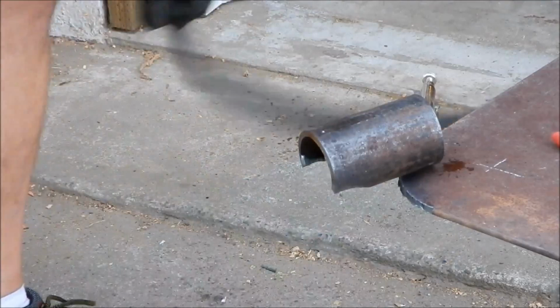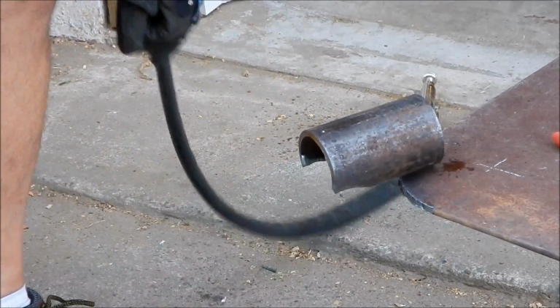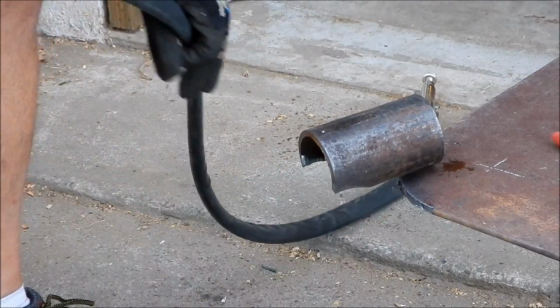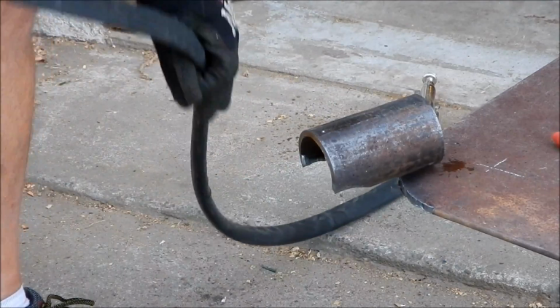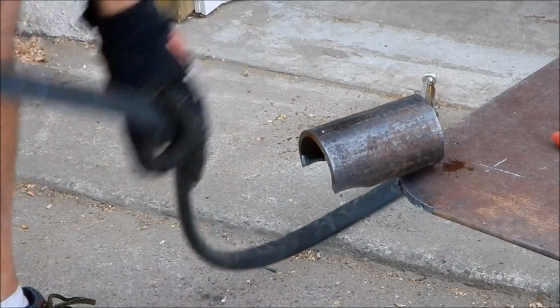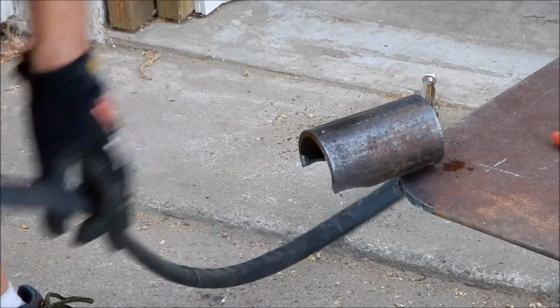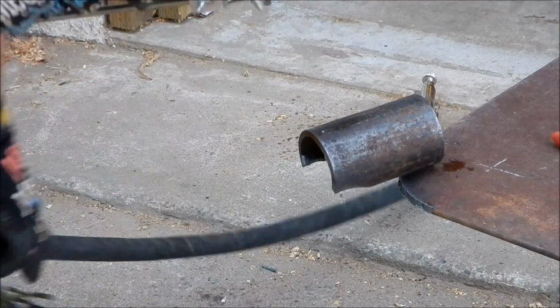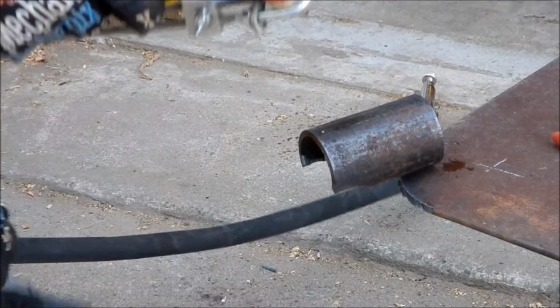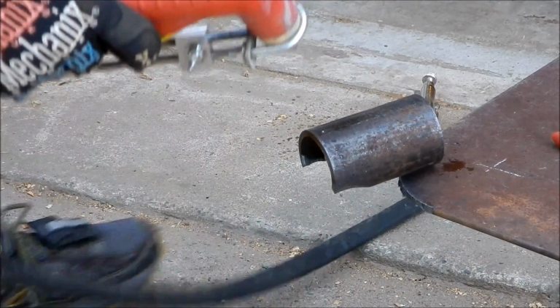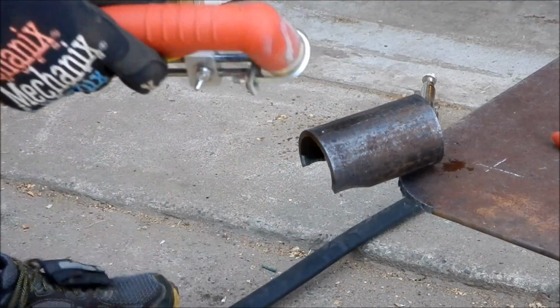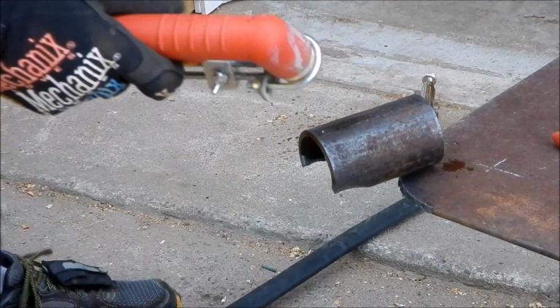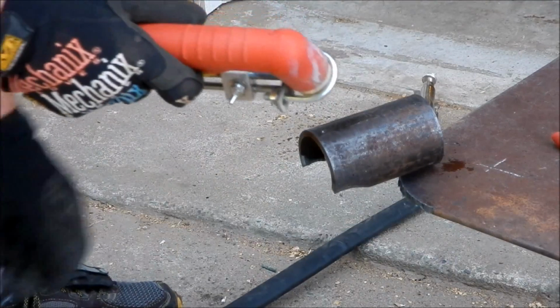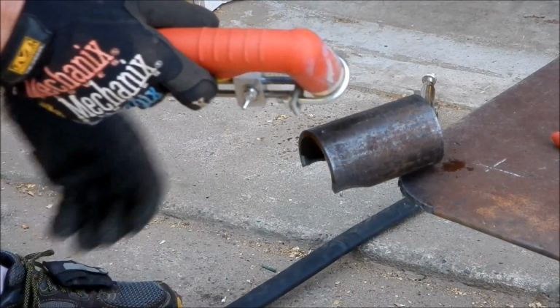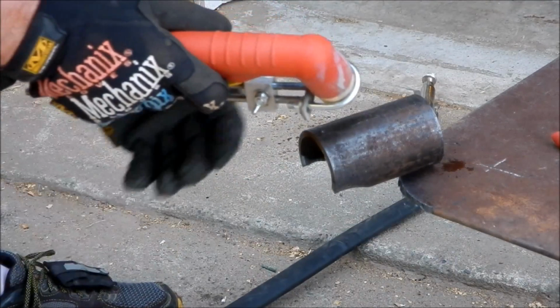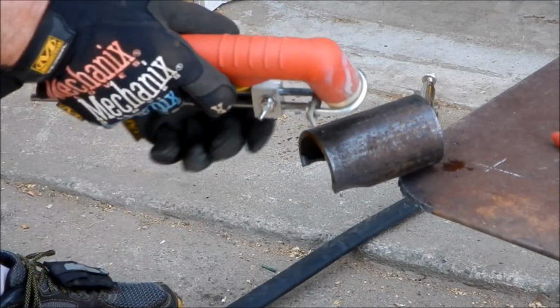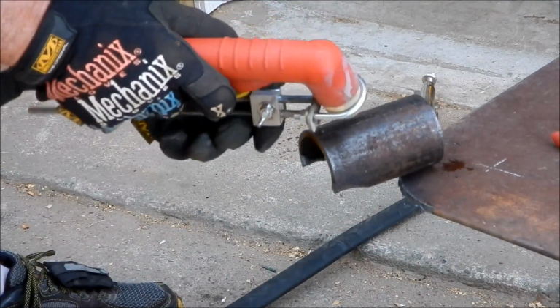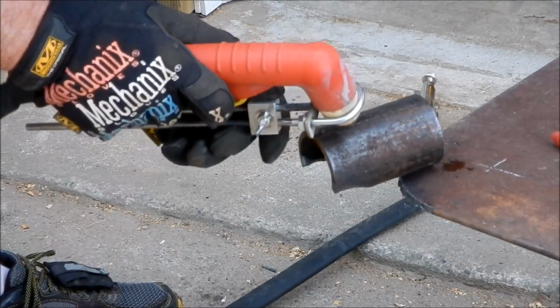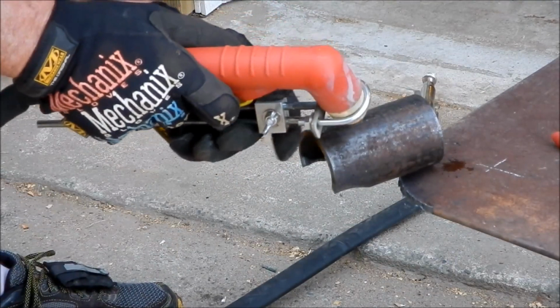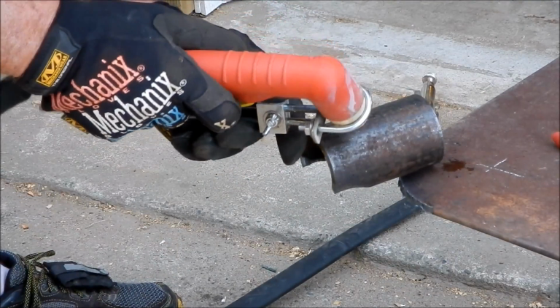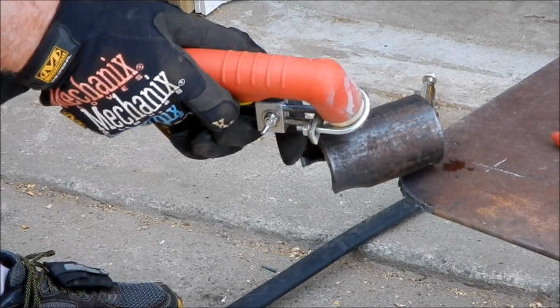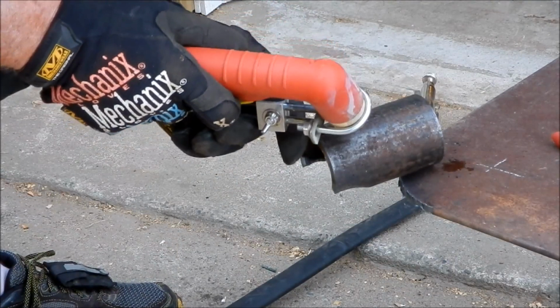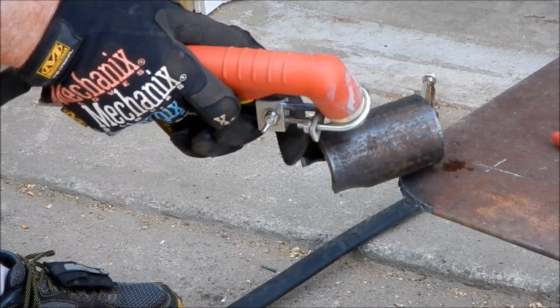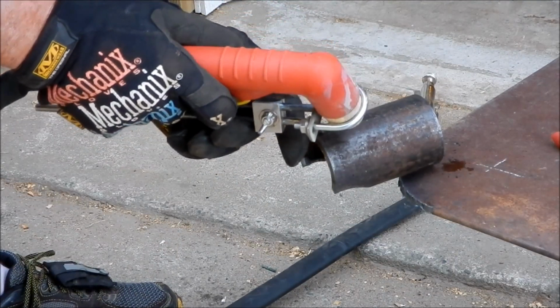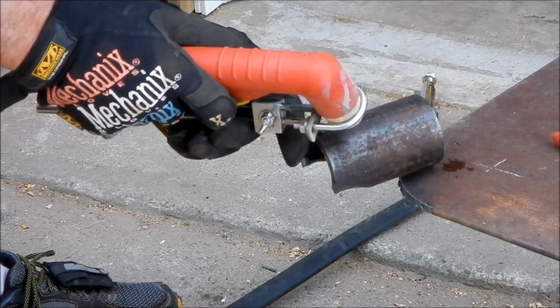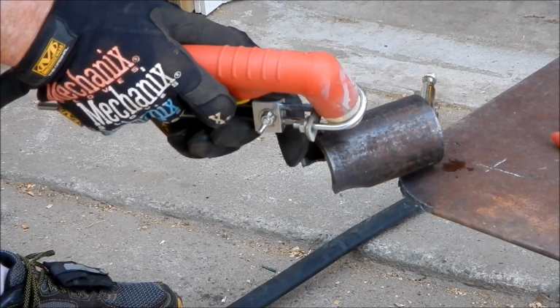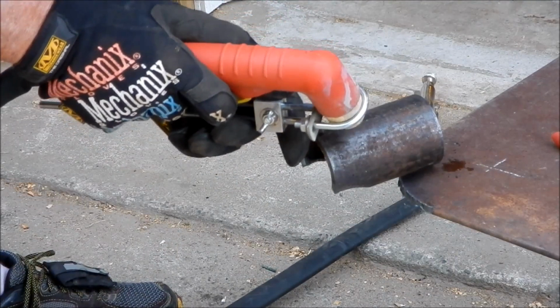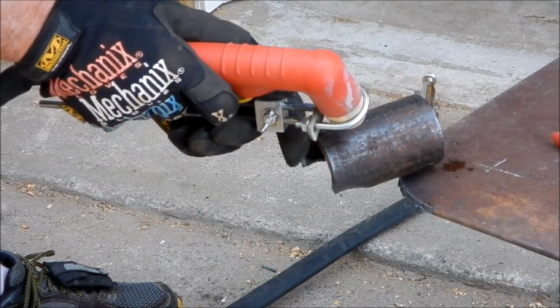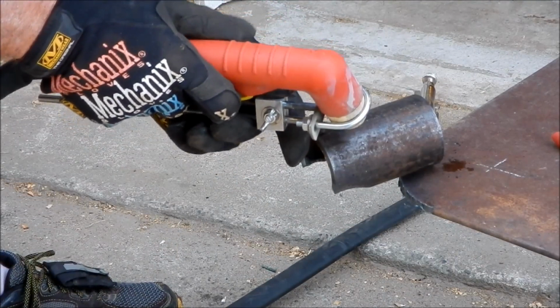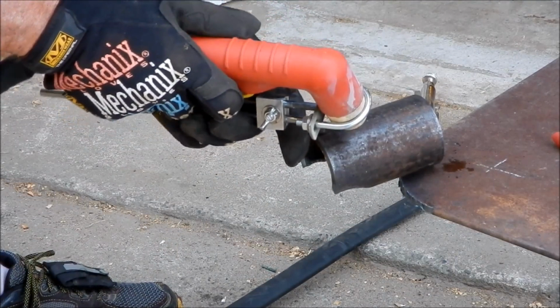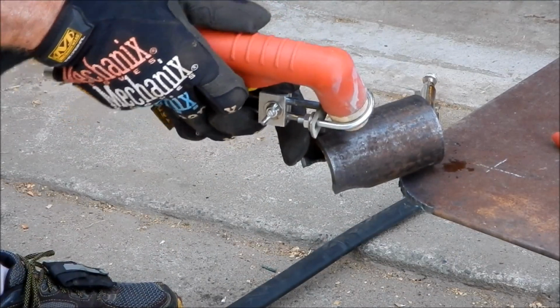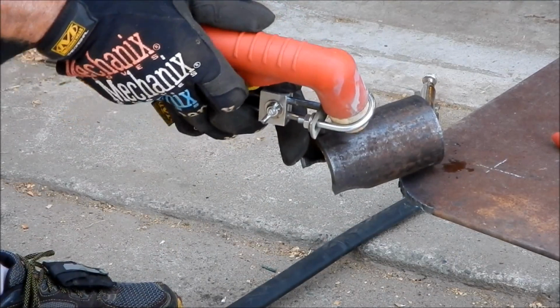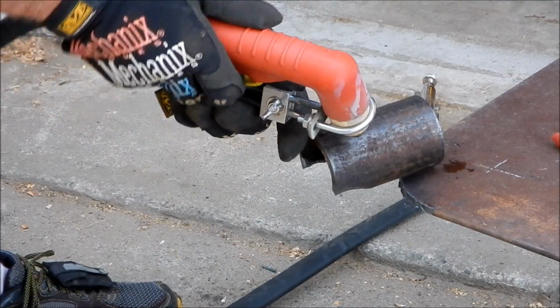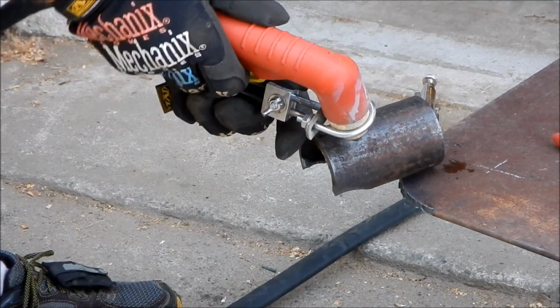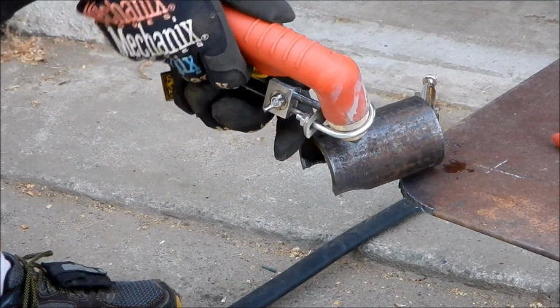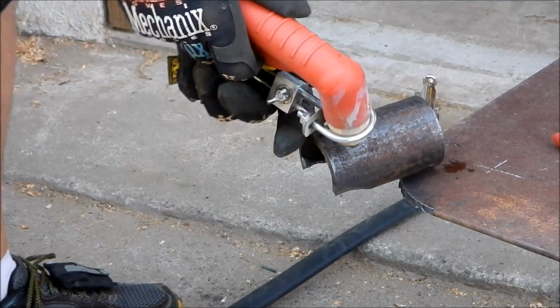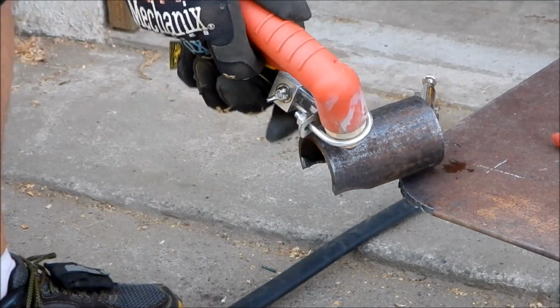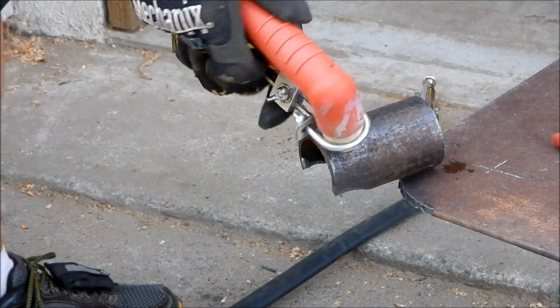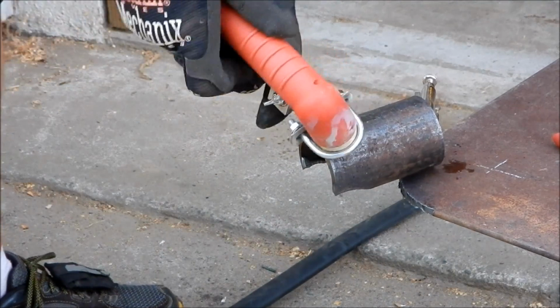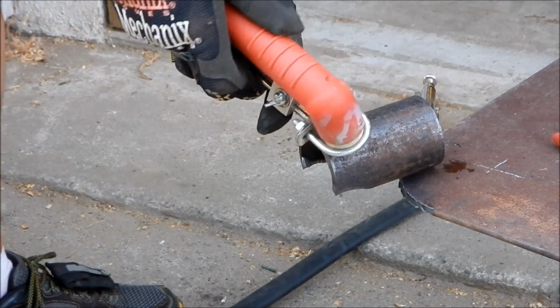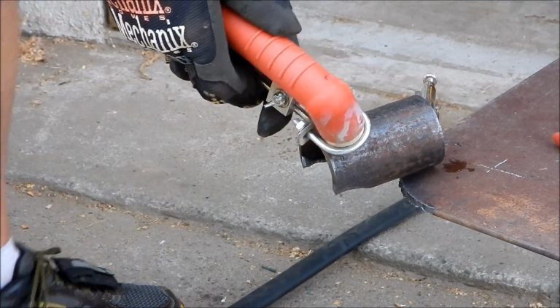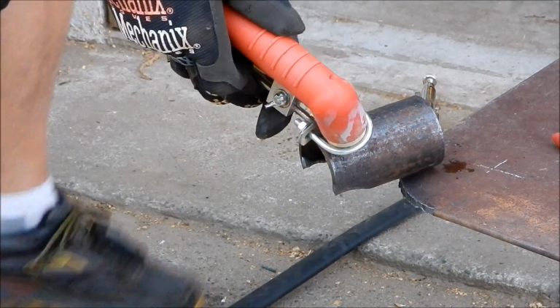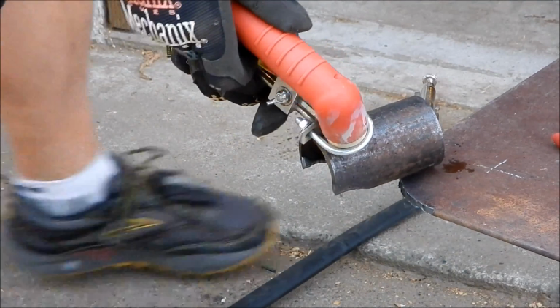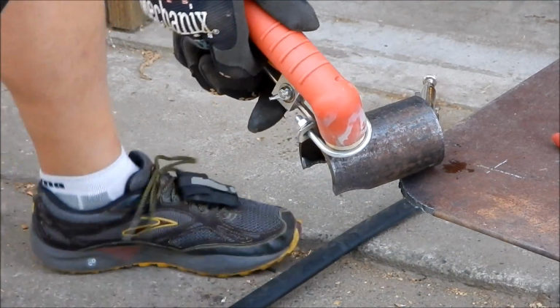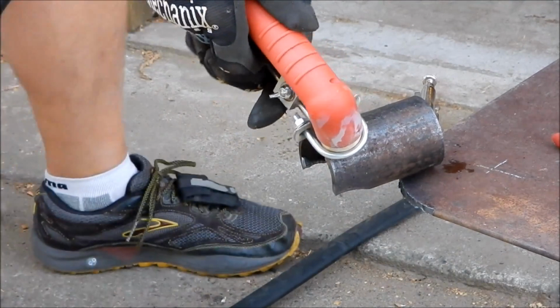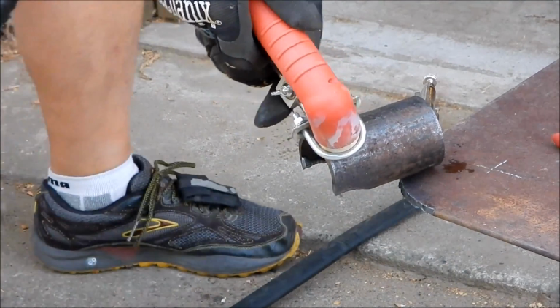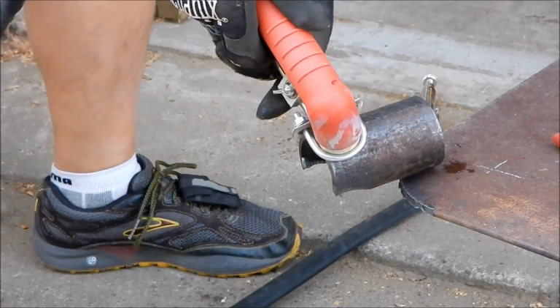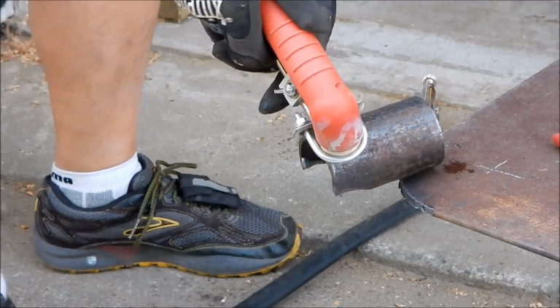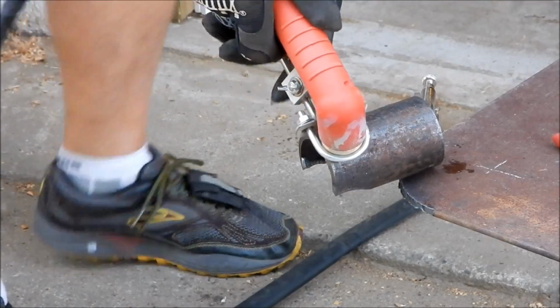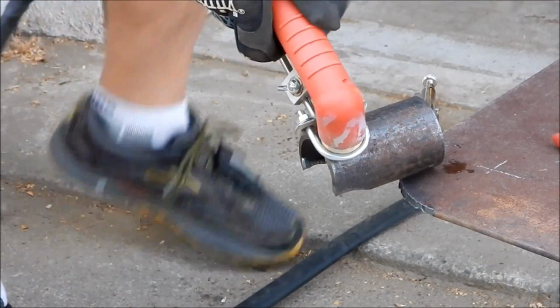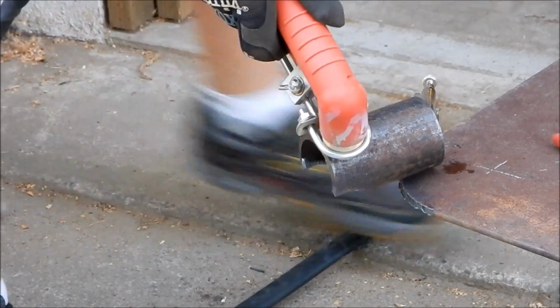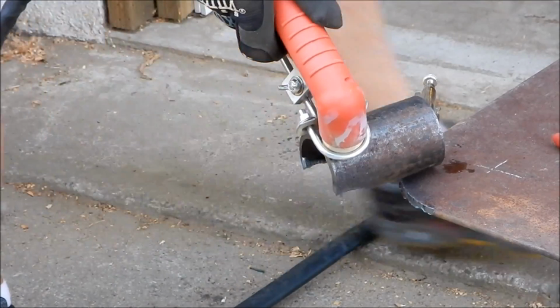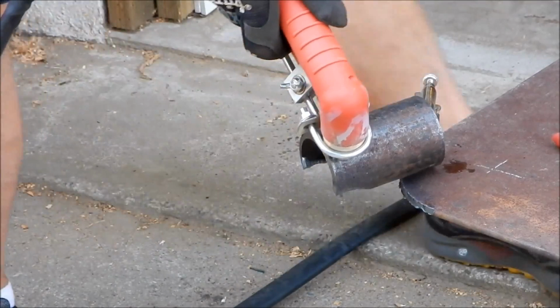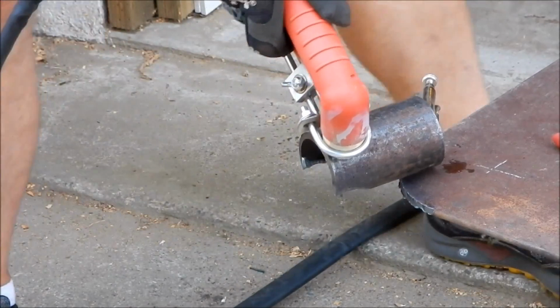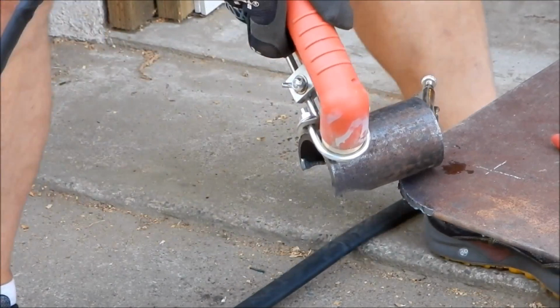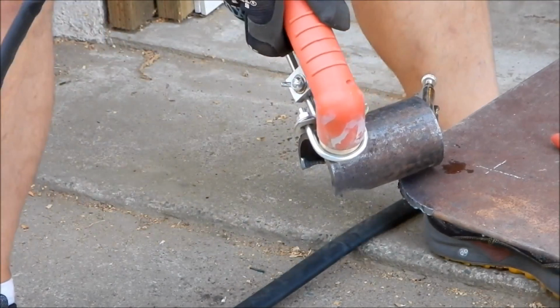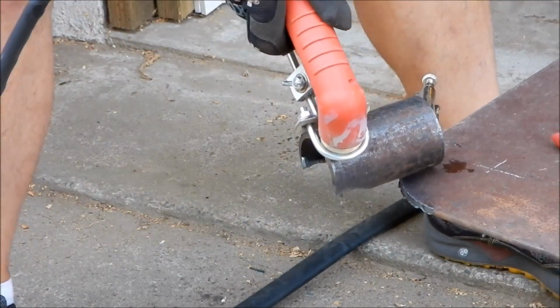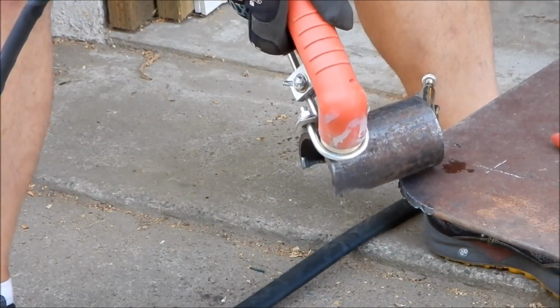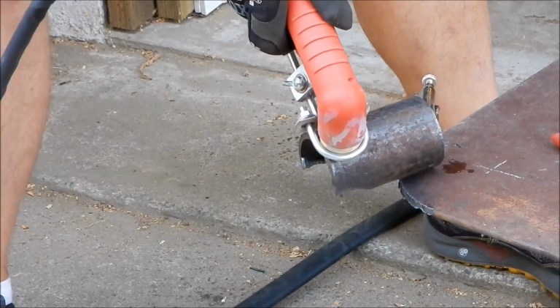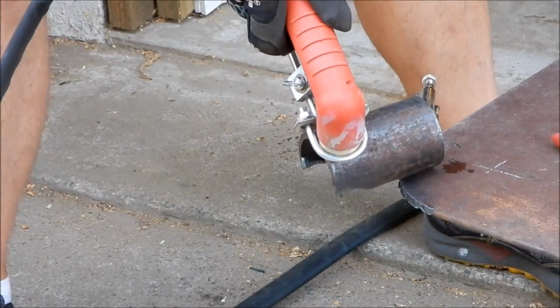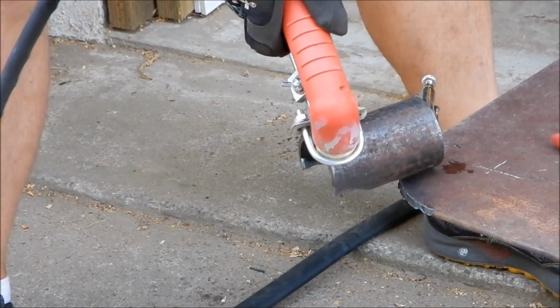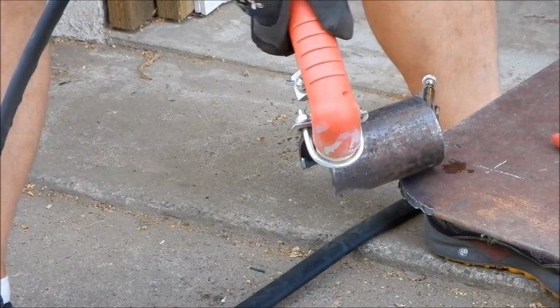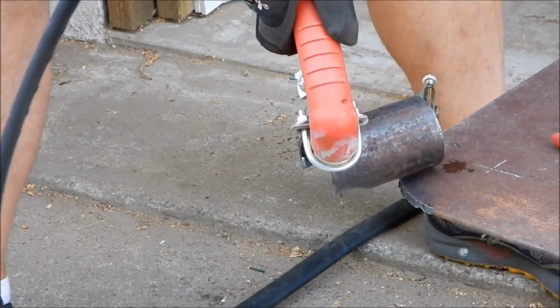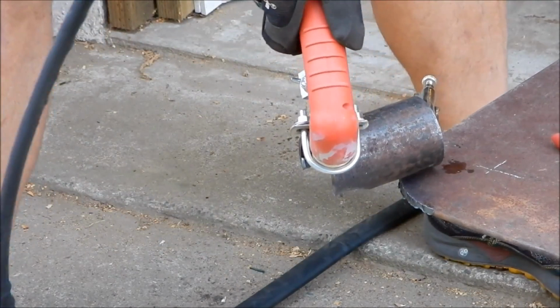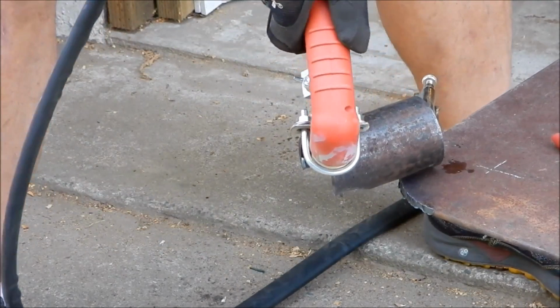Okay, I've punched a center punch hole on the other side too, and we'll see how this one turns out.